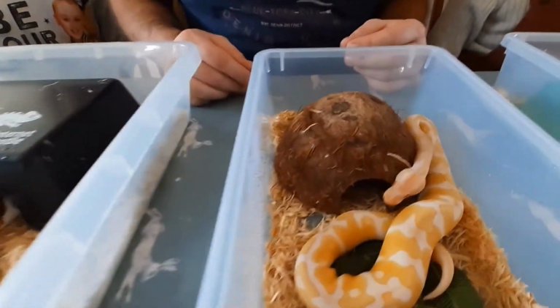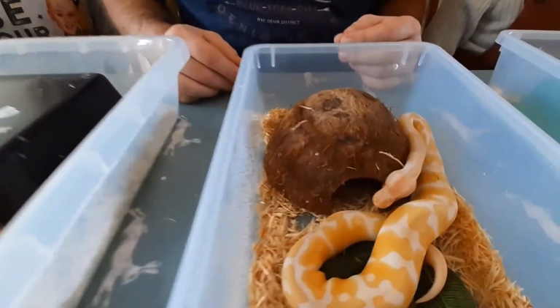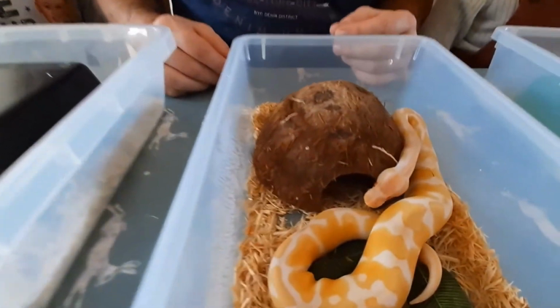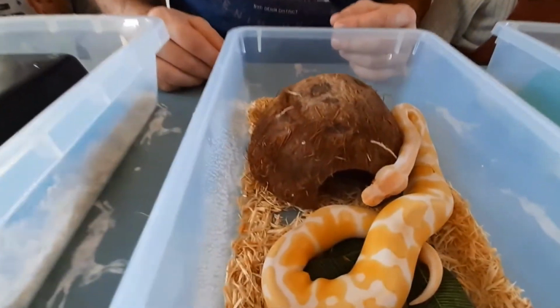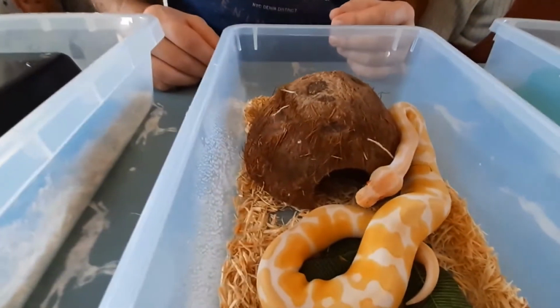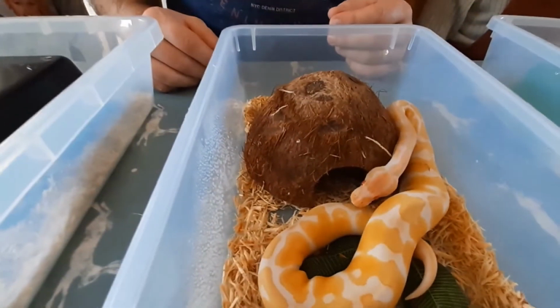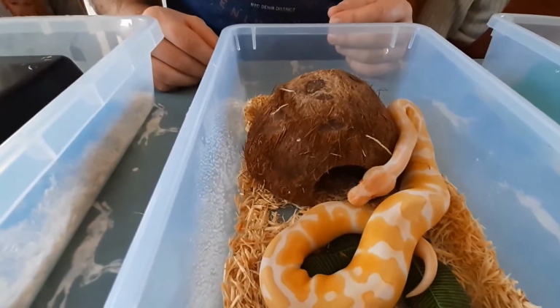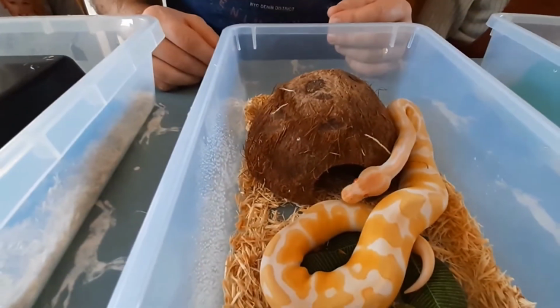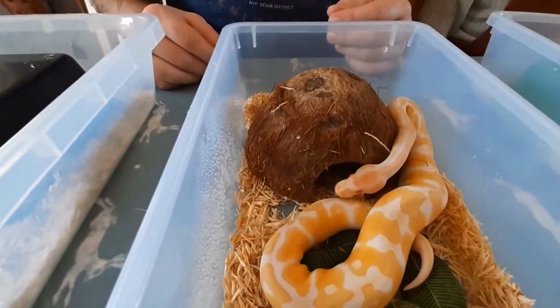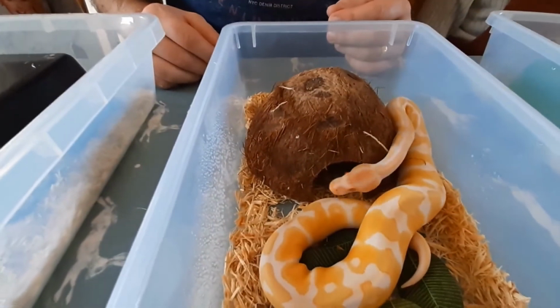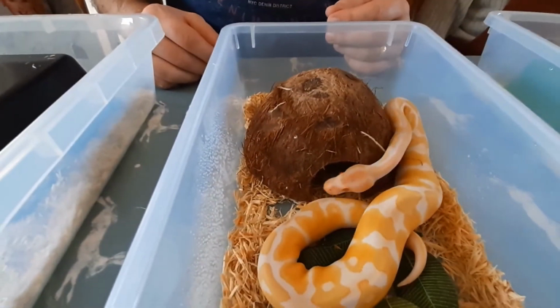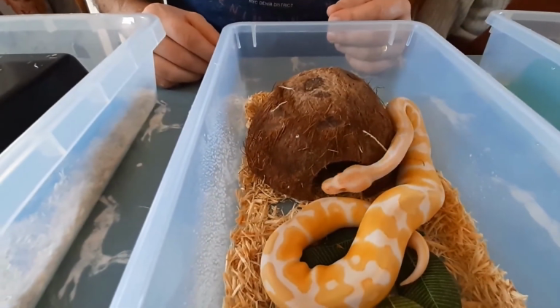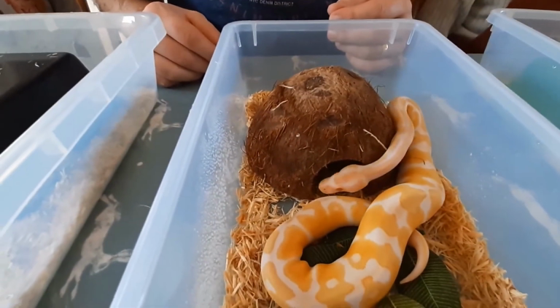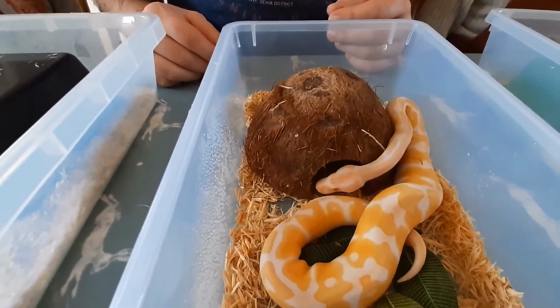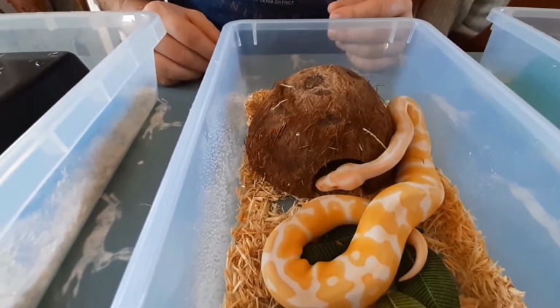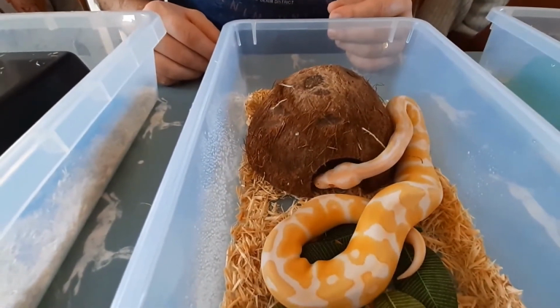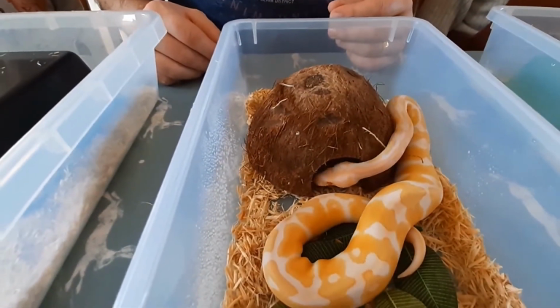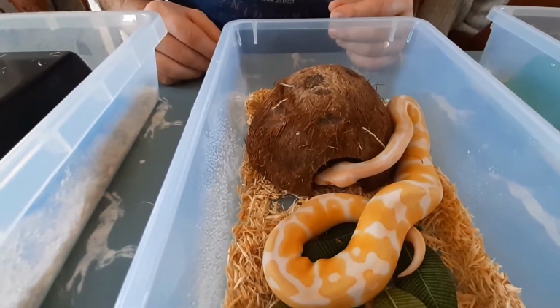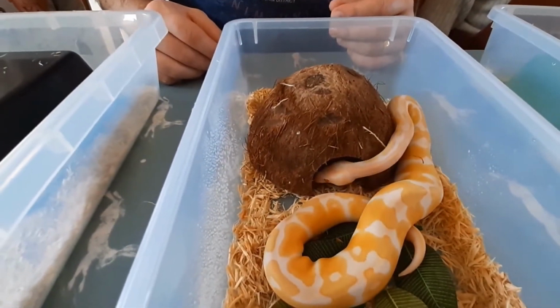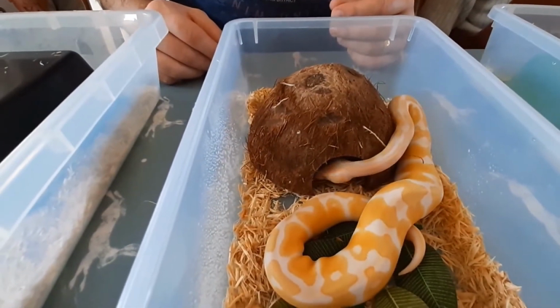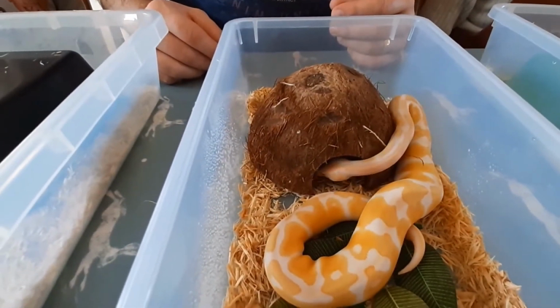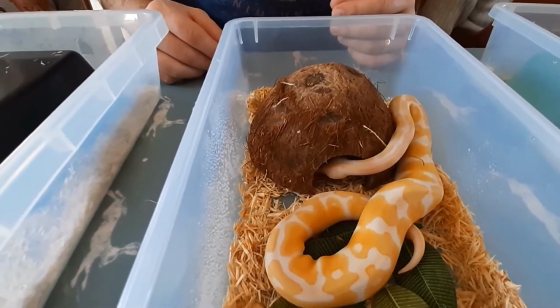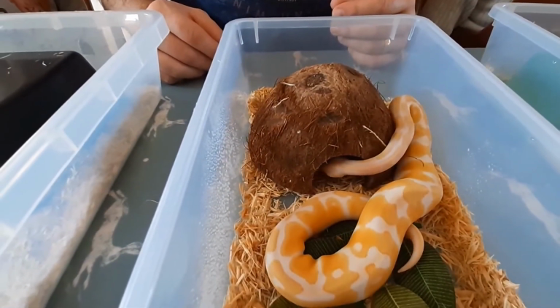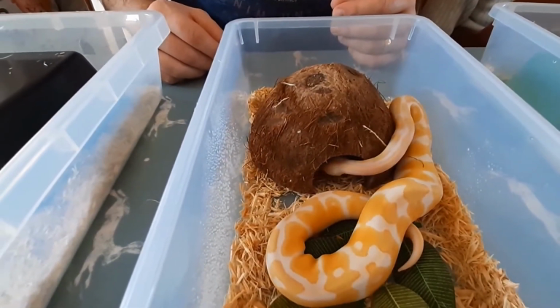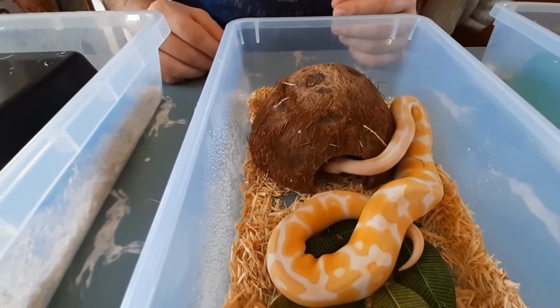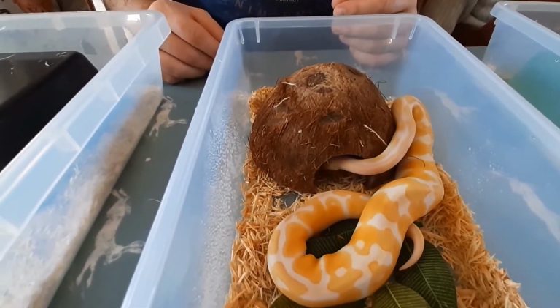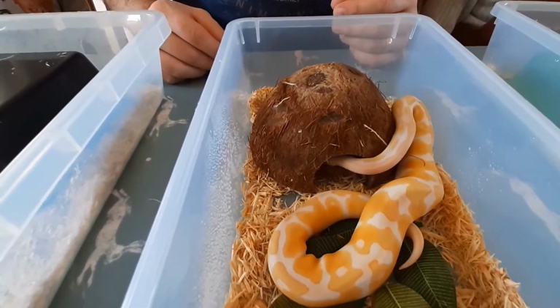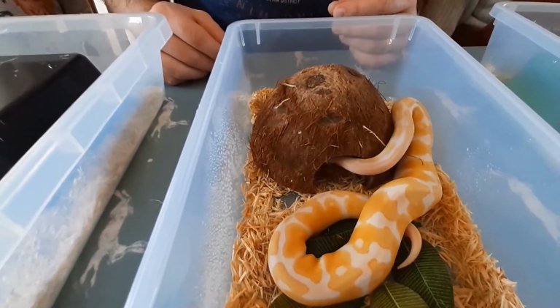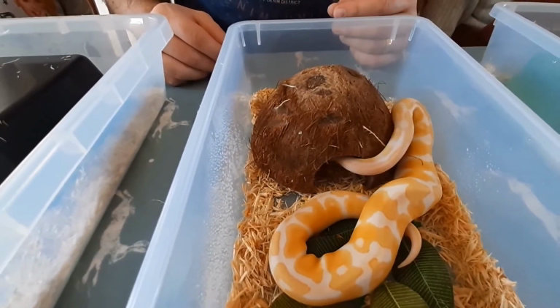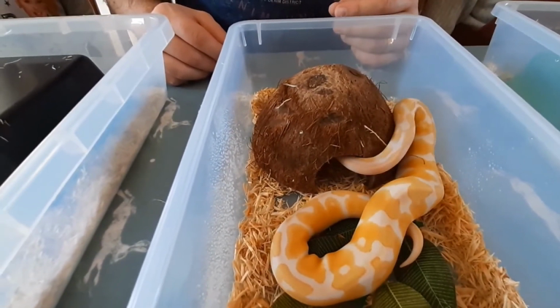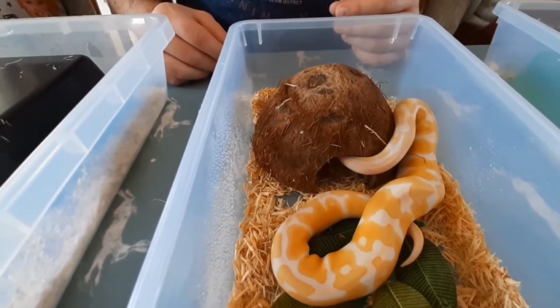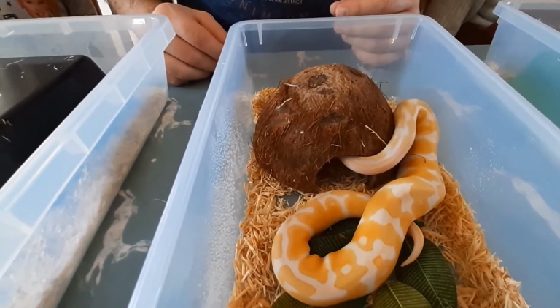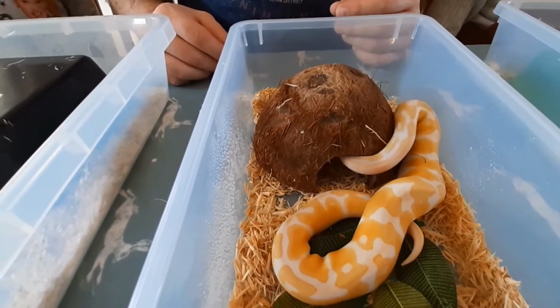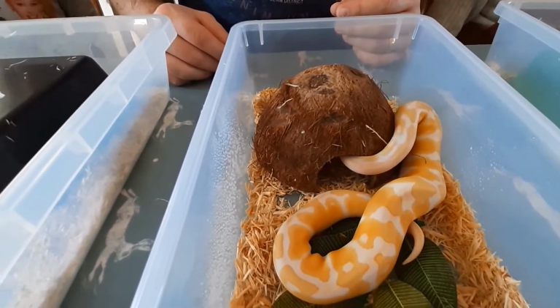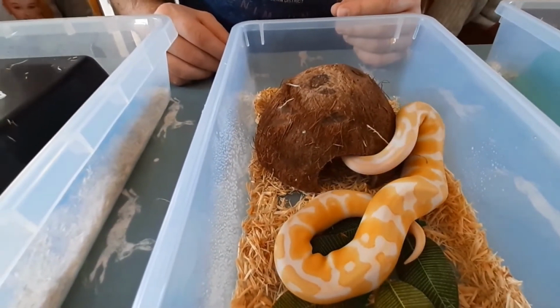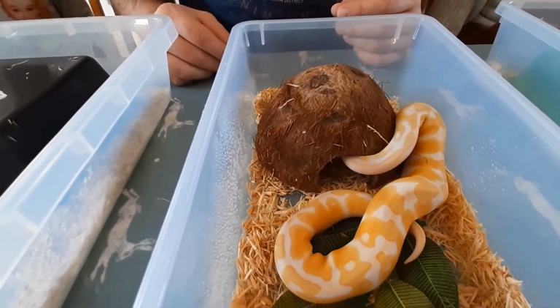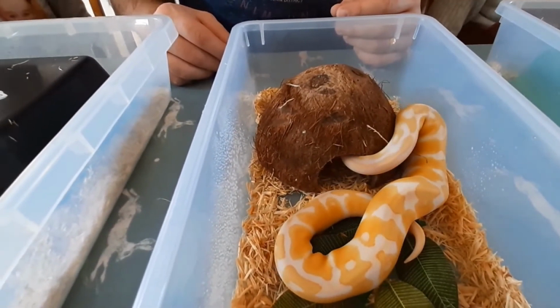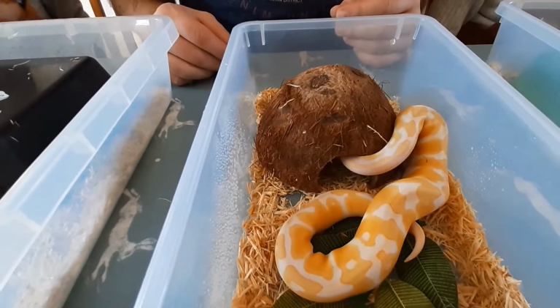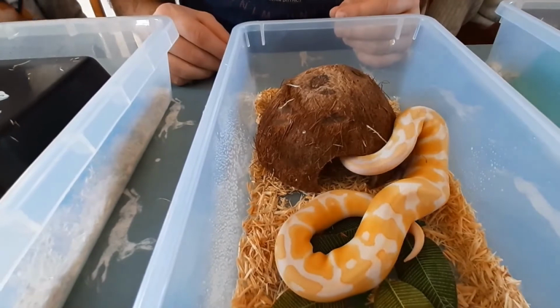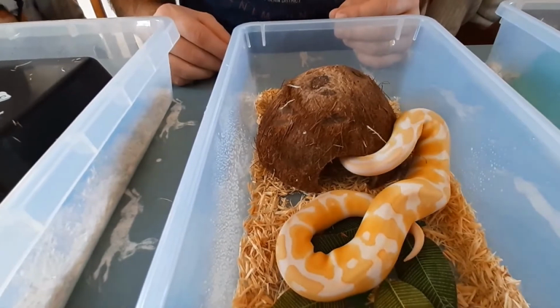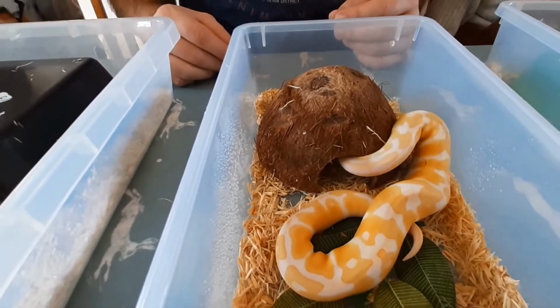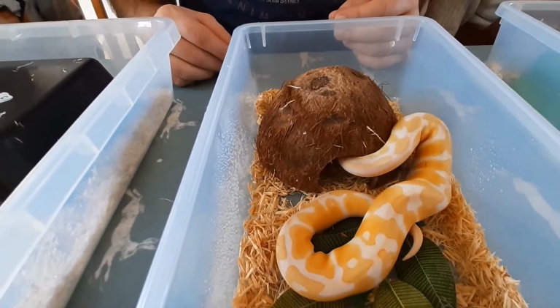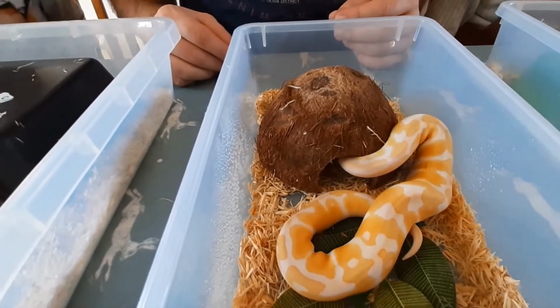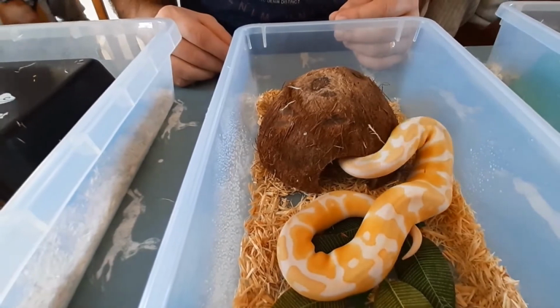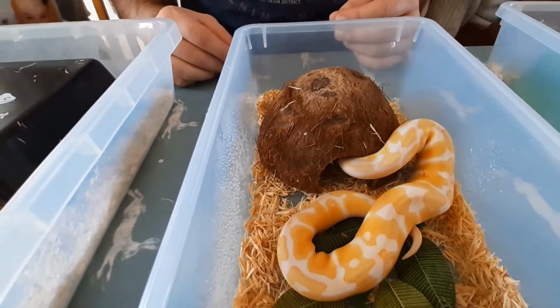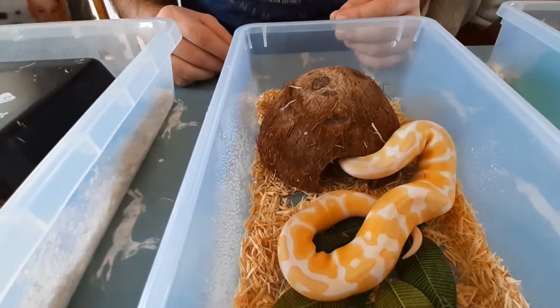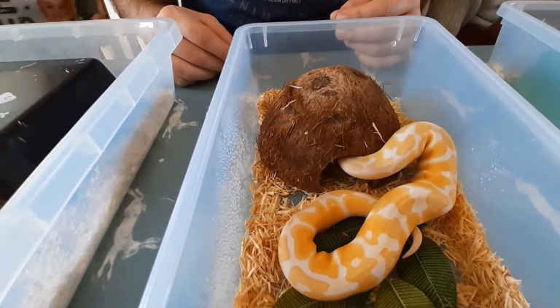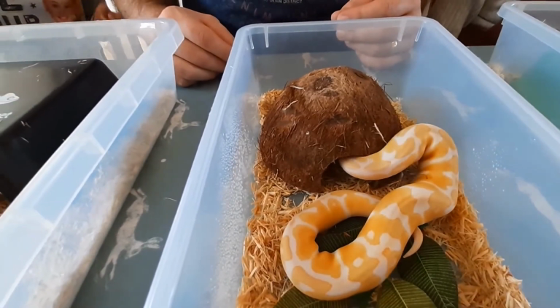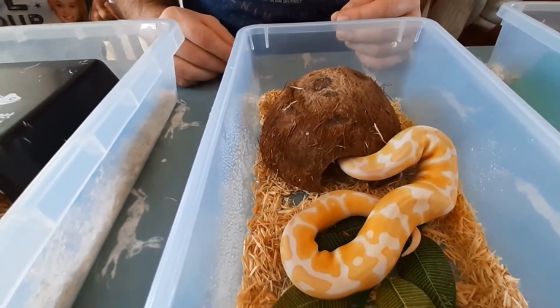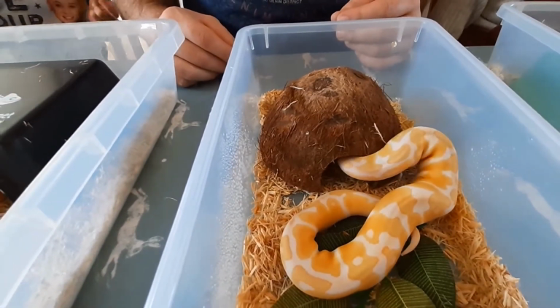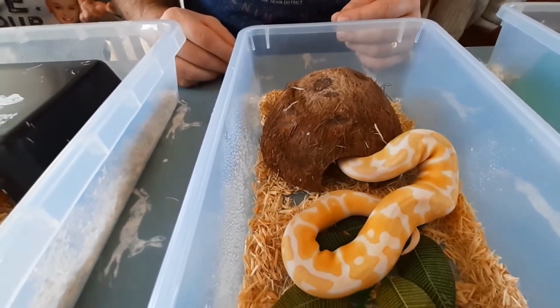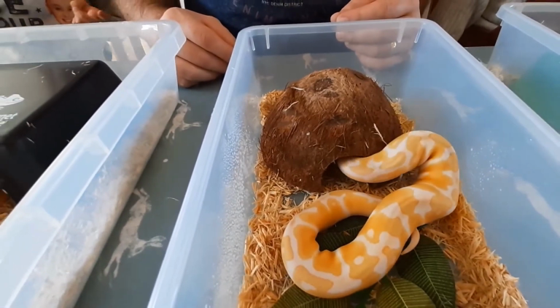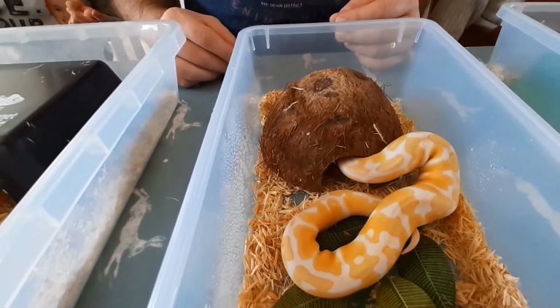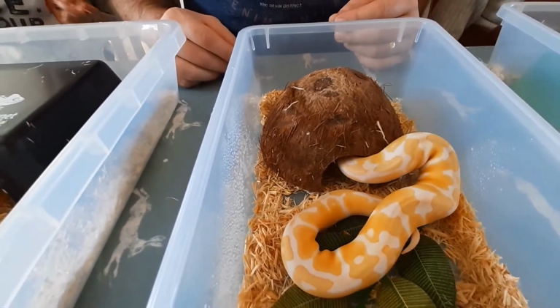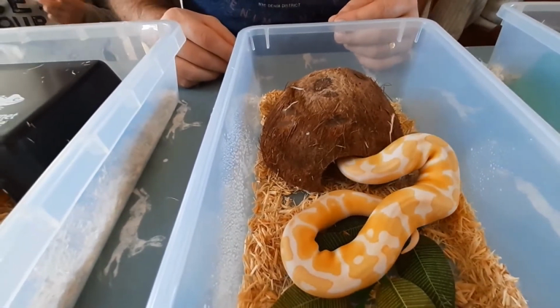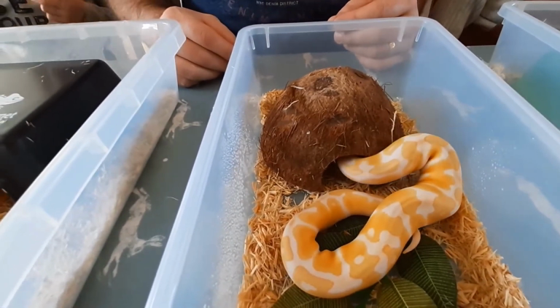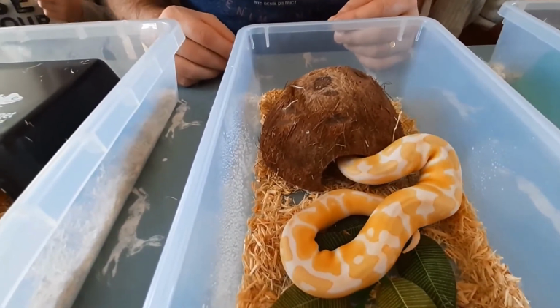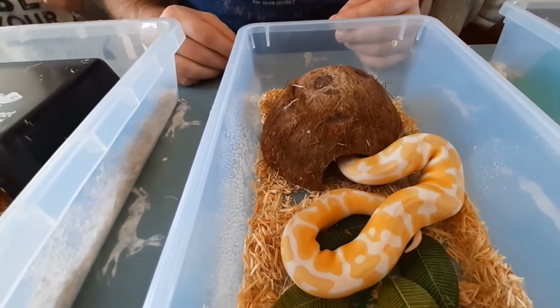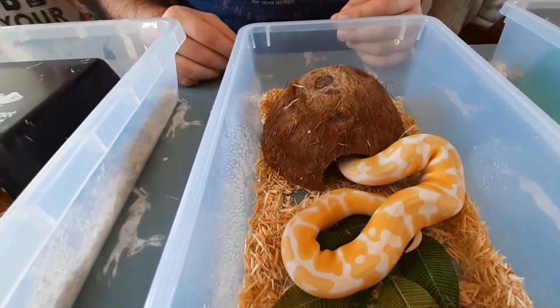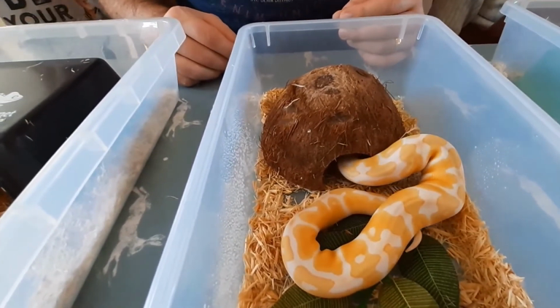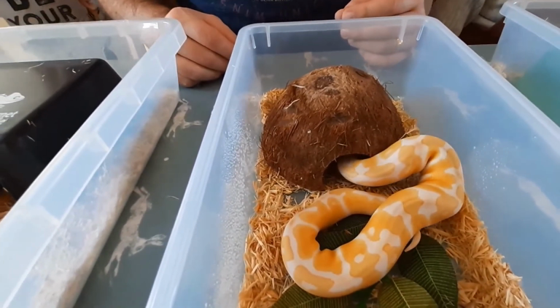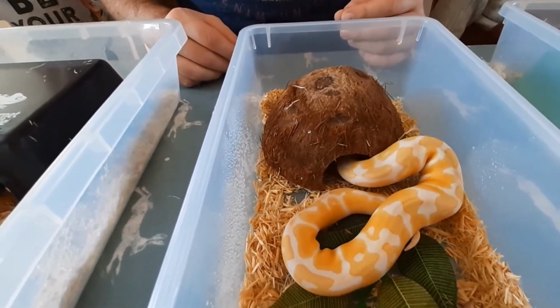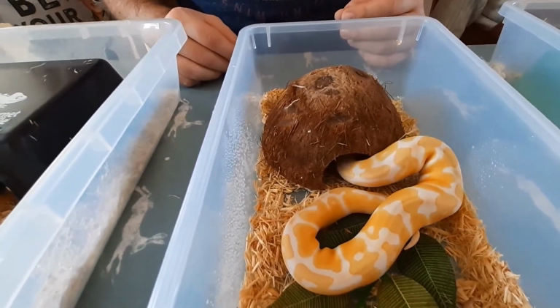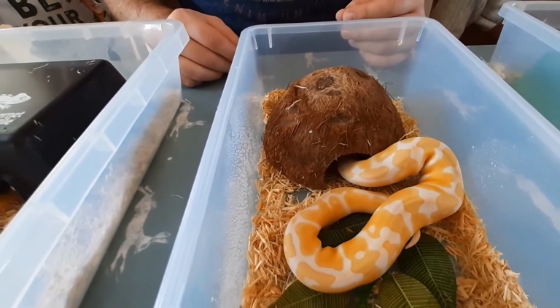Someone's come out — oh, beautiful! Back inside the coconut. Remember, snakes love coconuts.